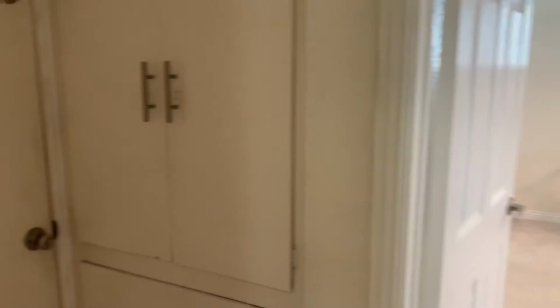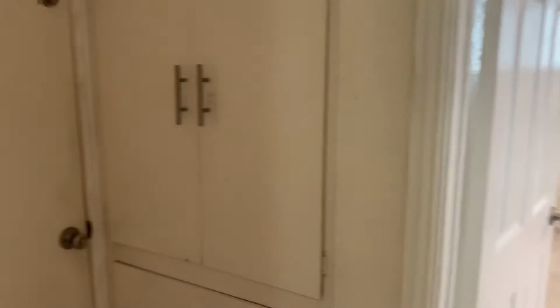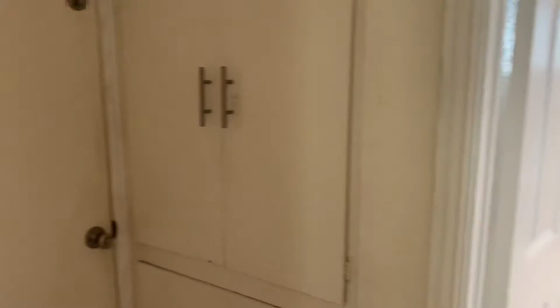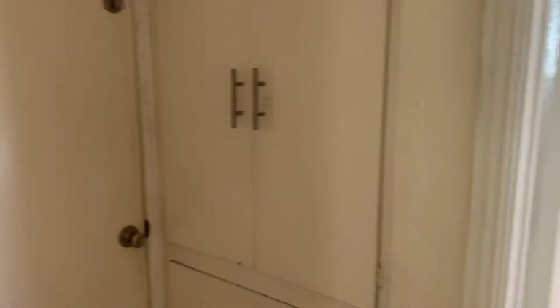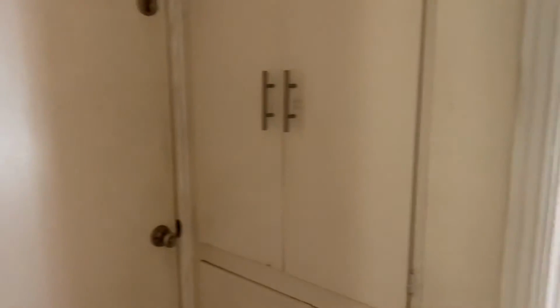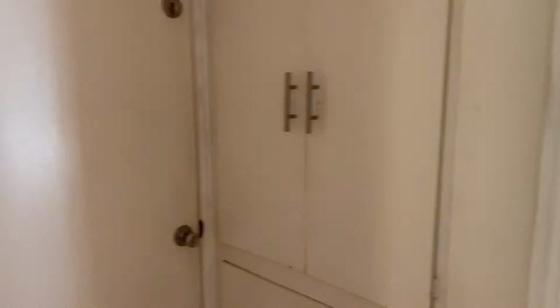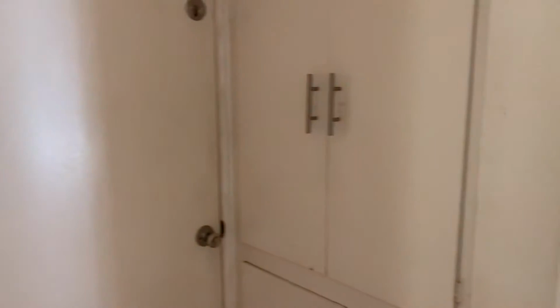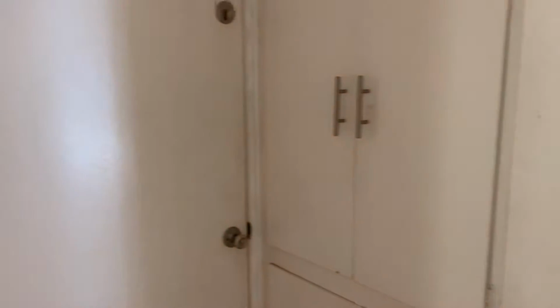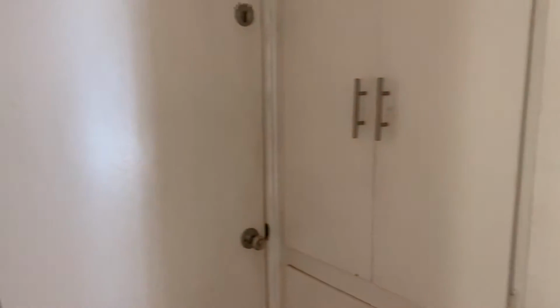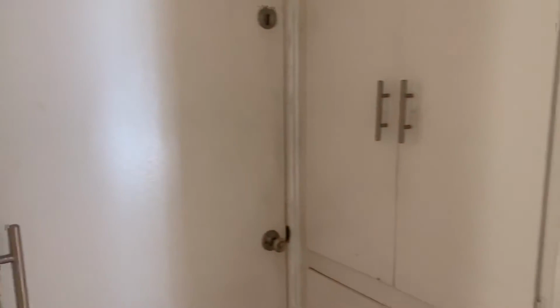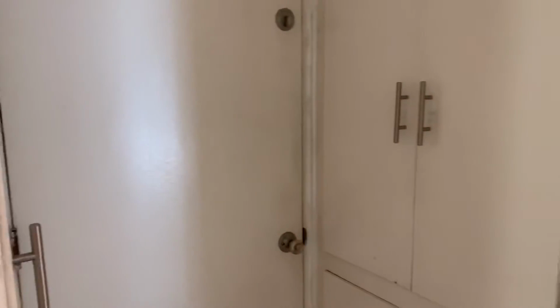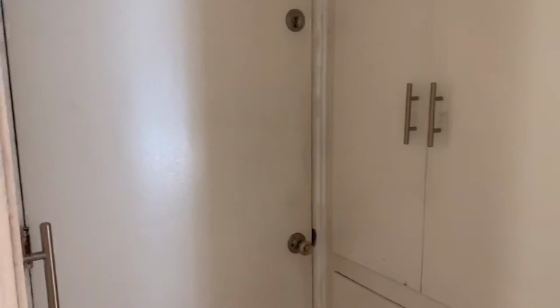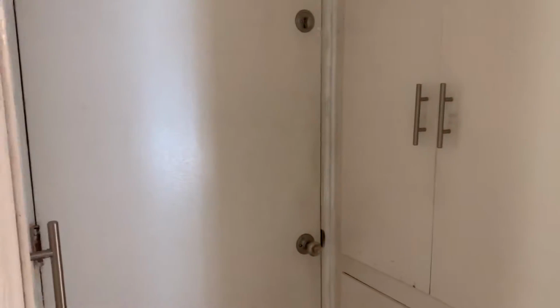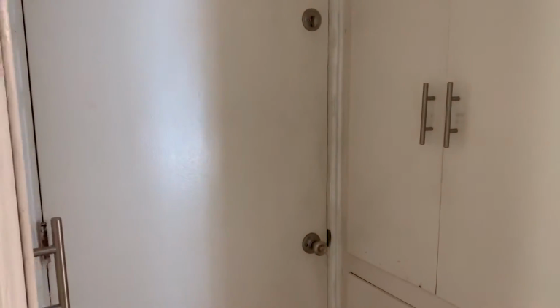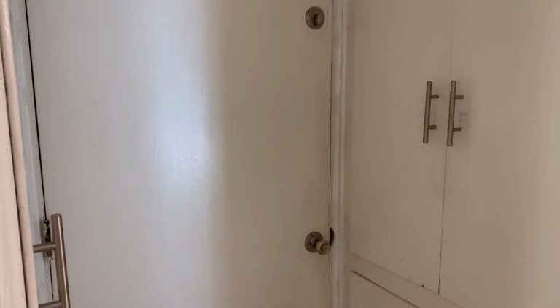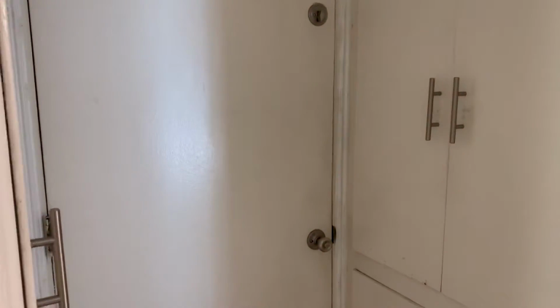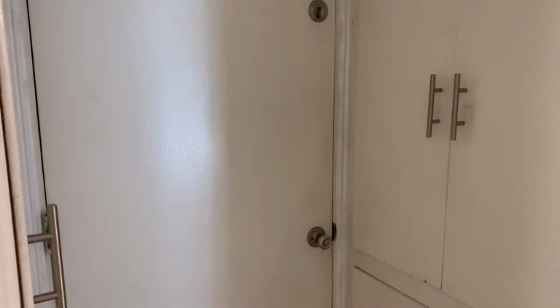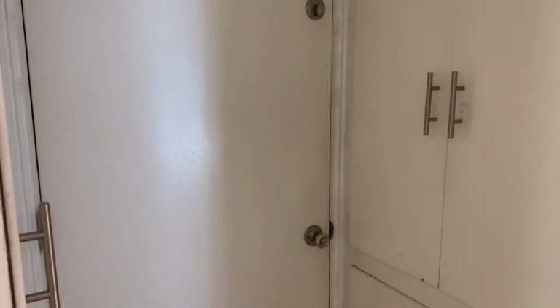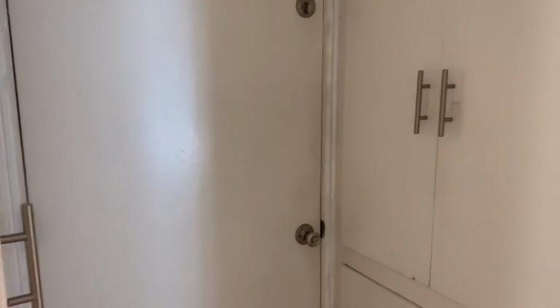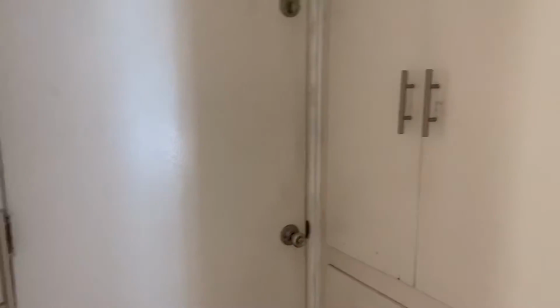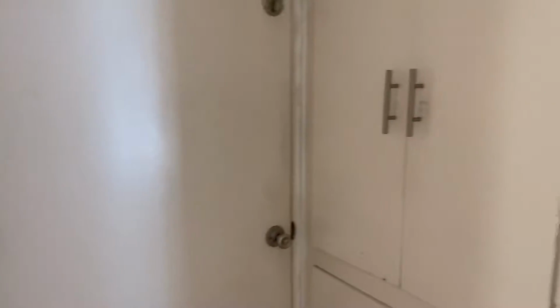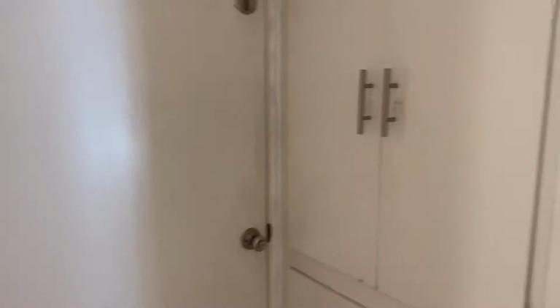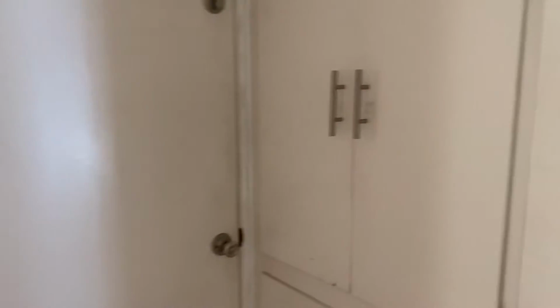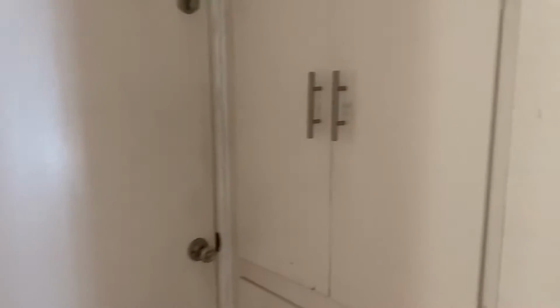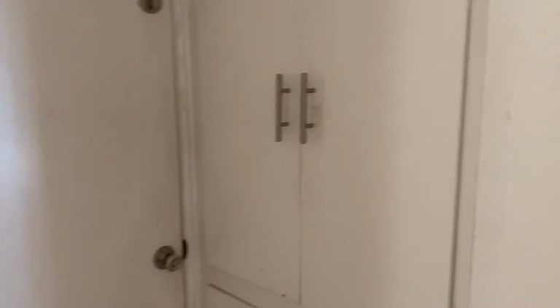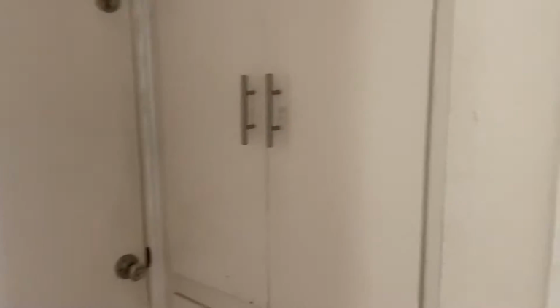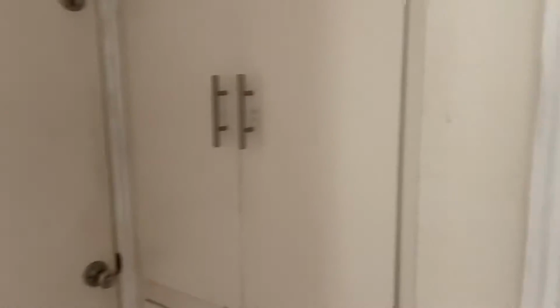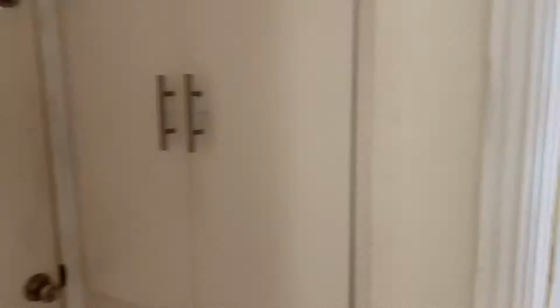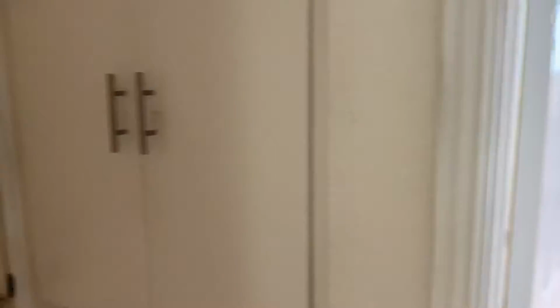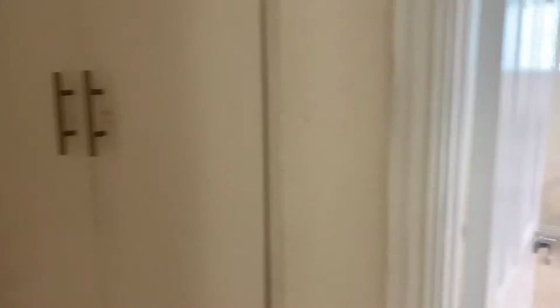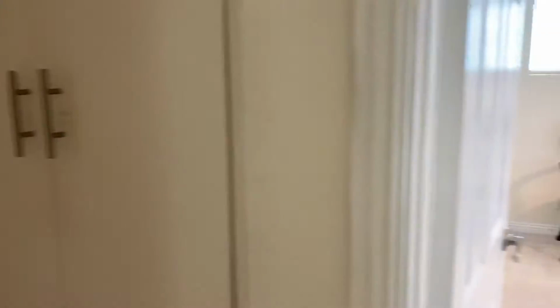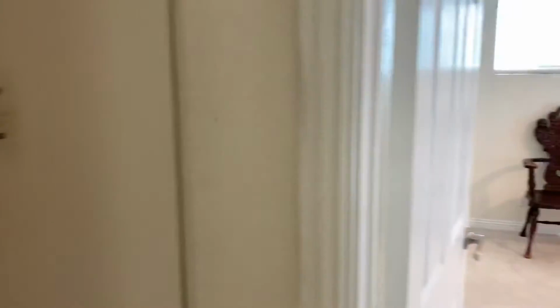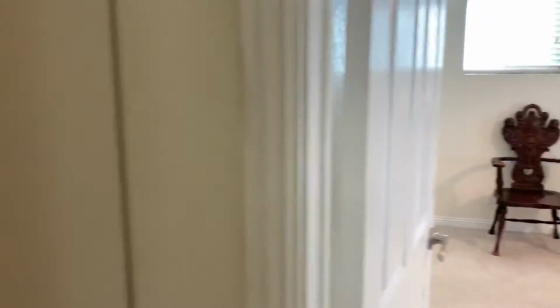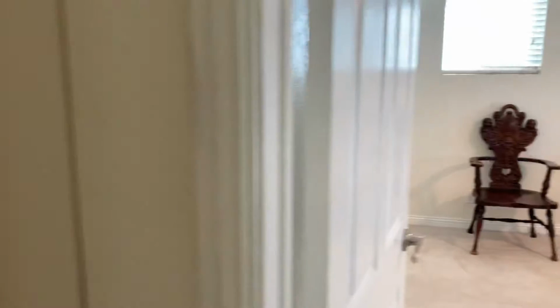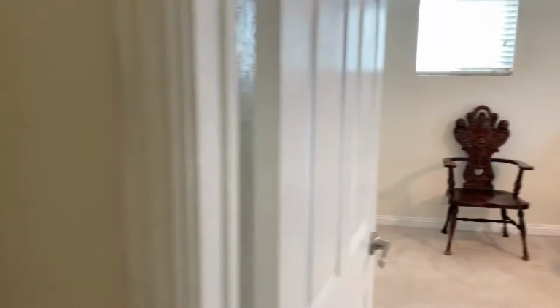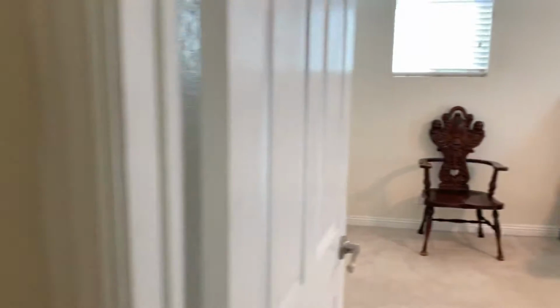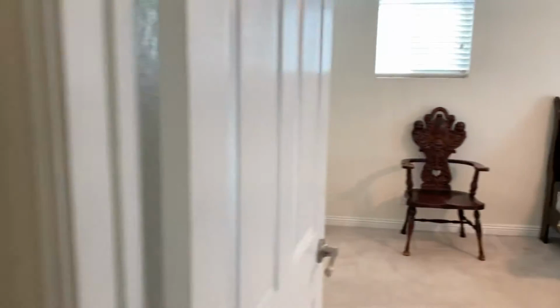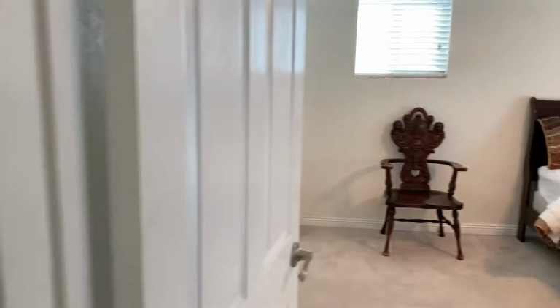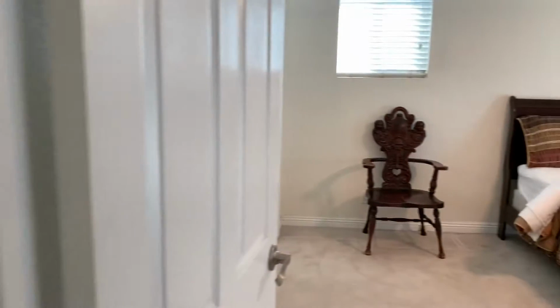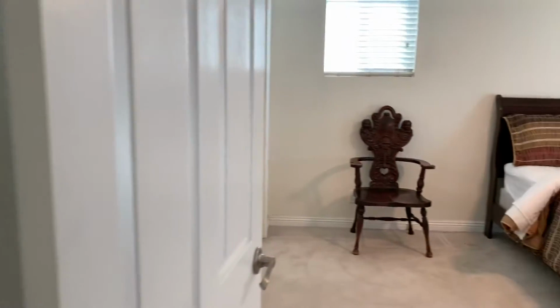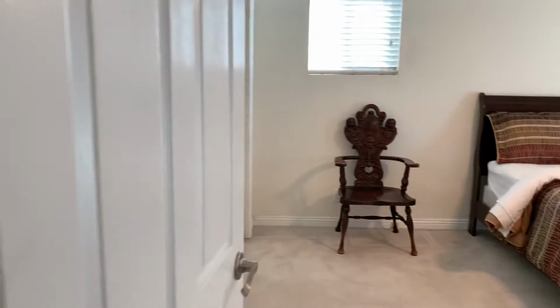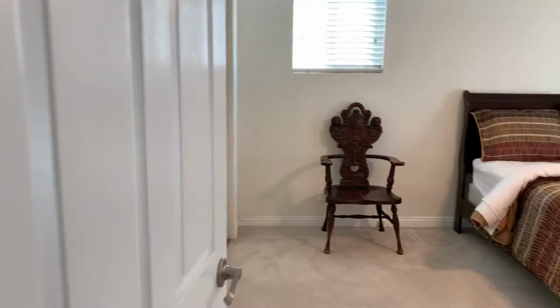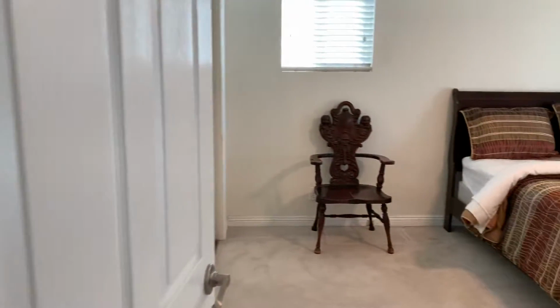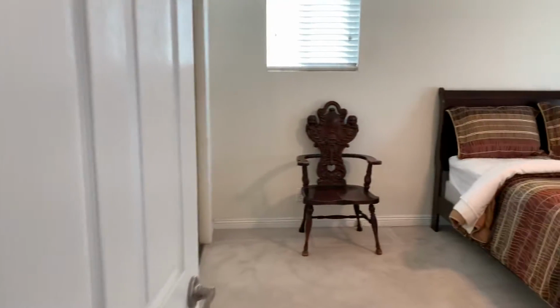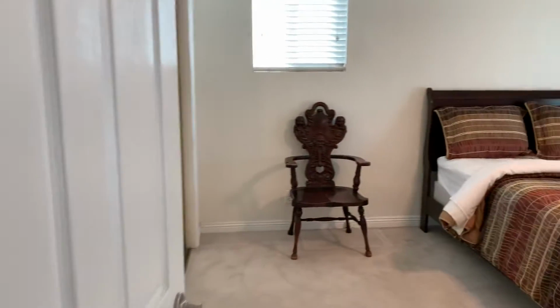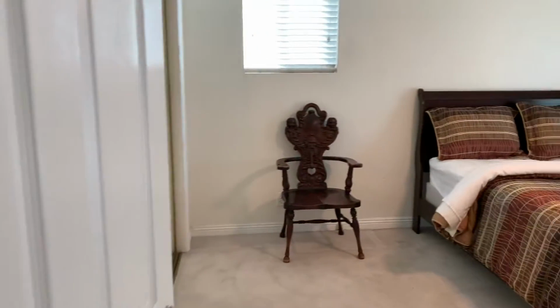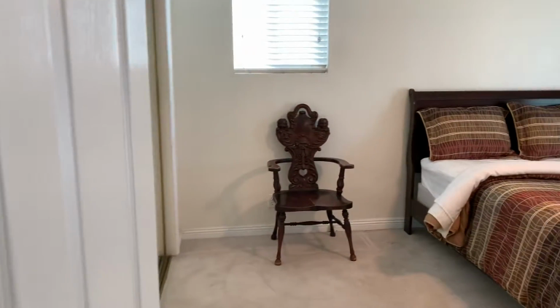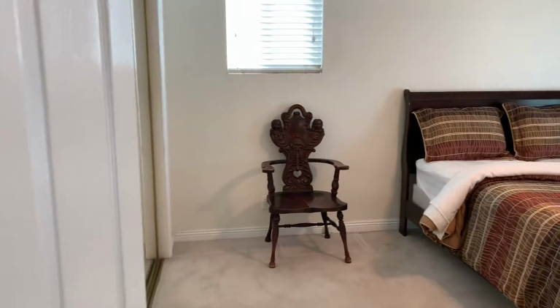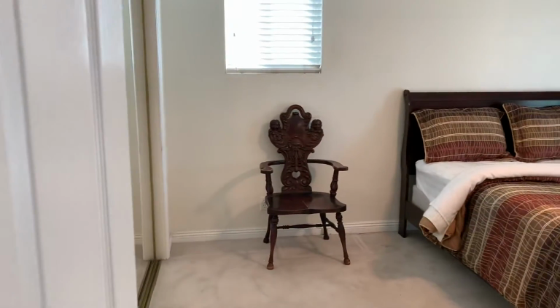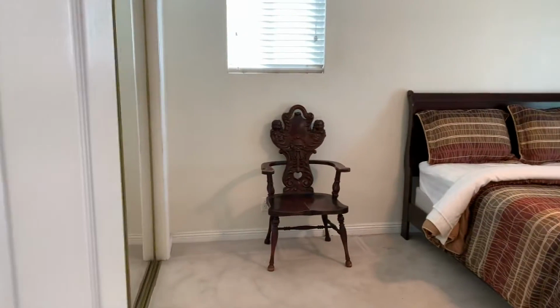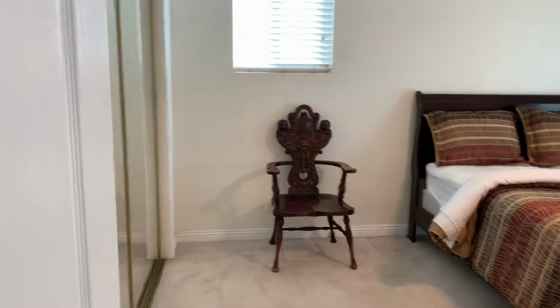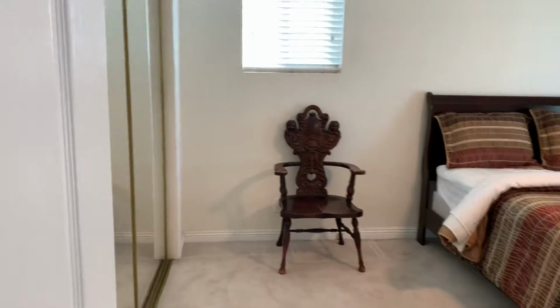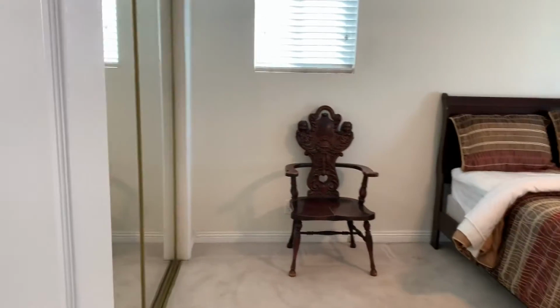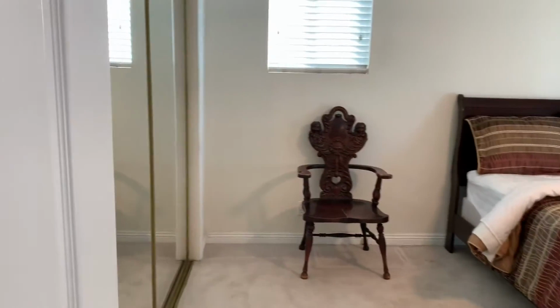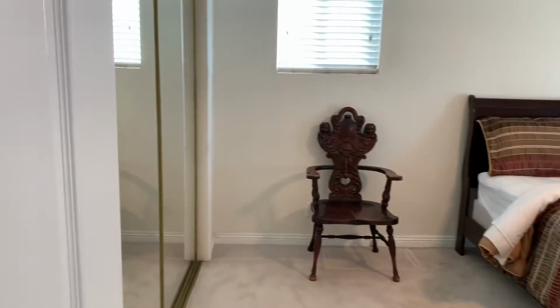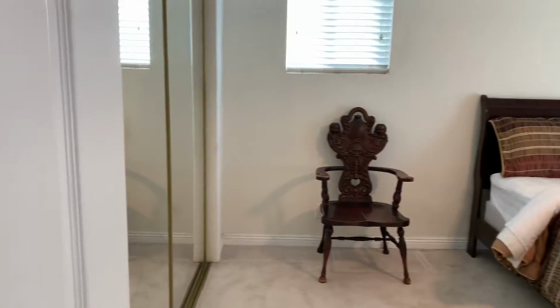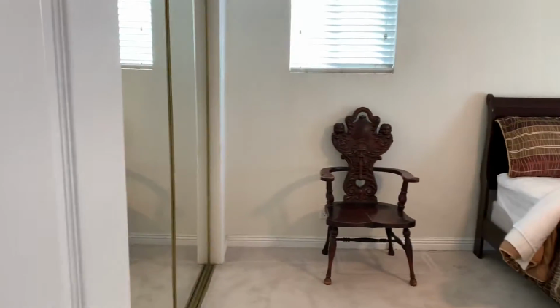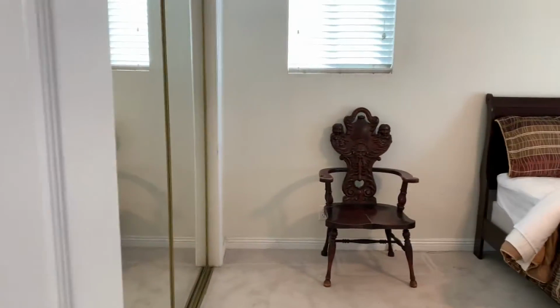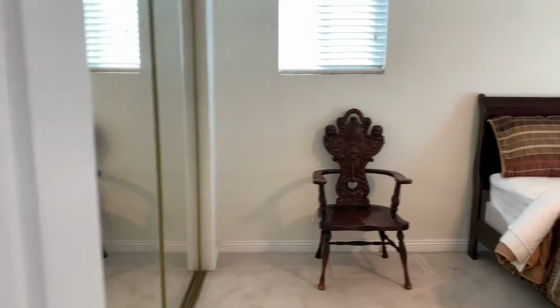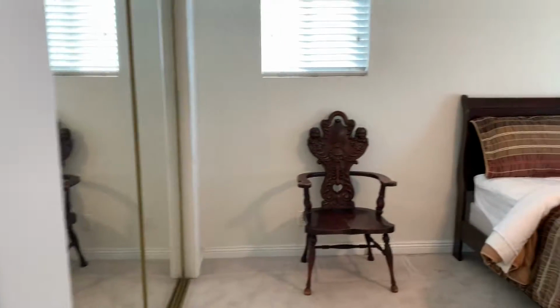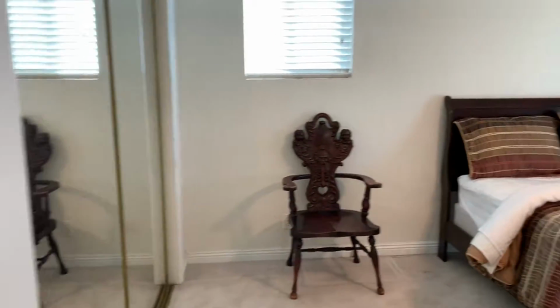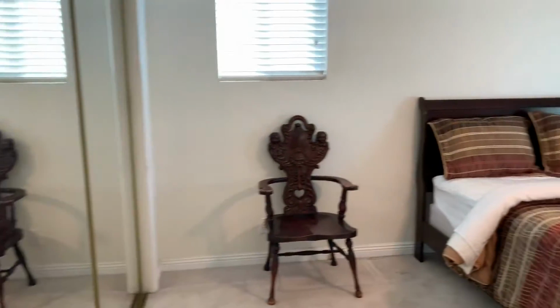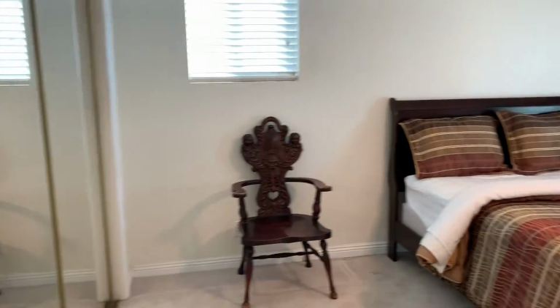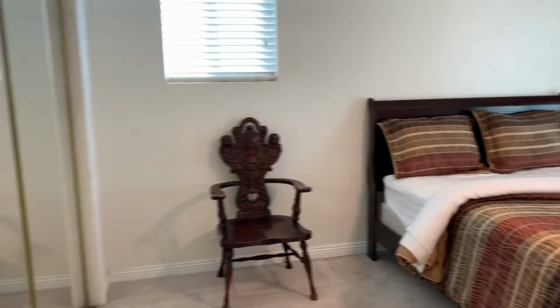This is to the garage. And this is the master bedroom.